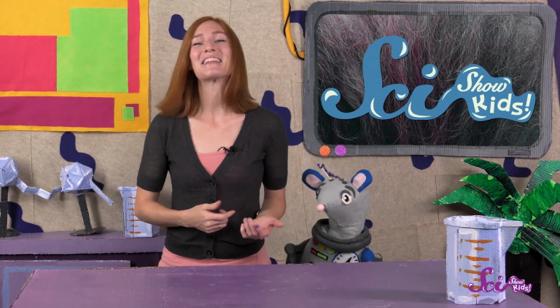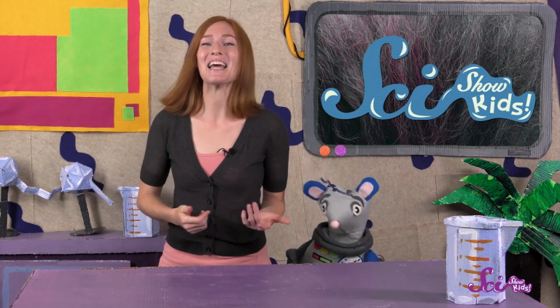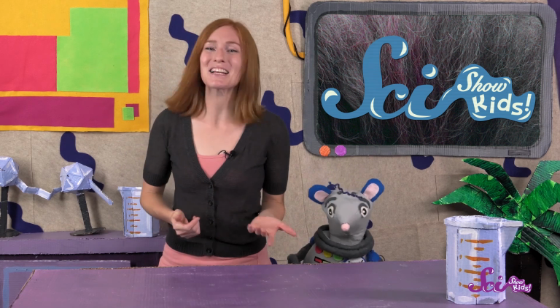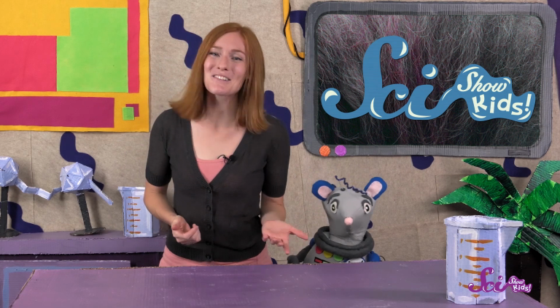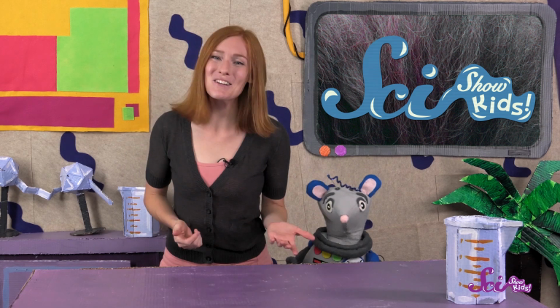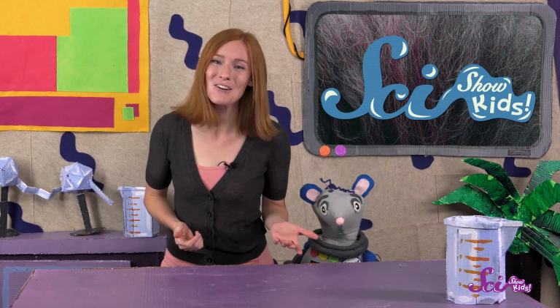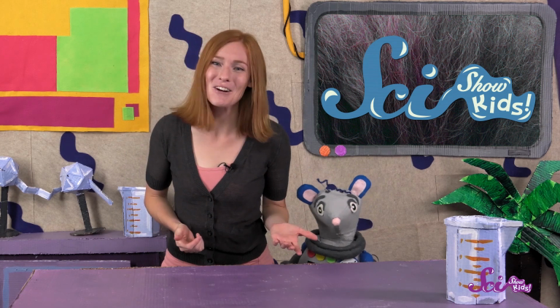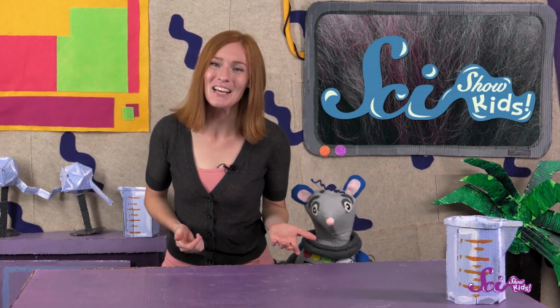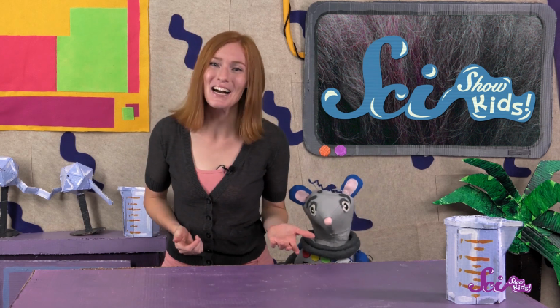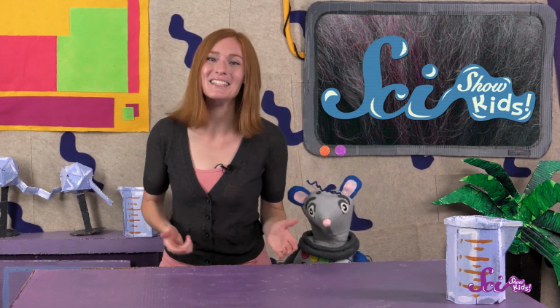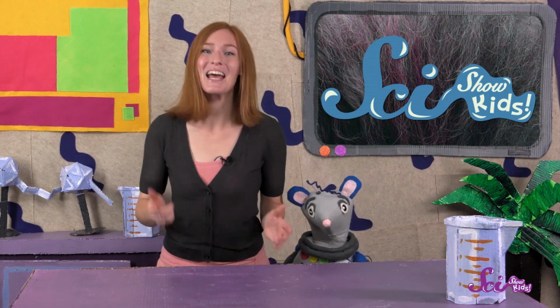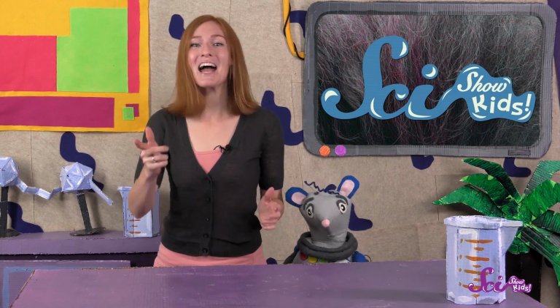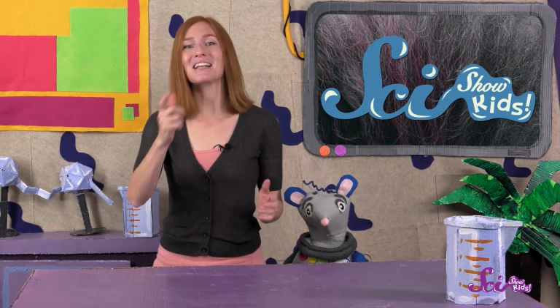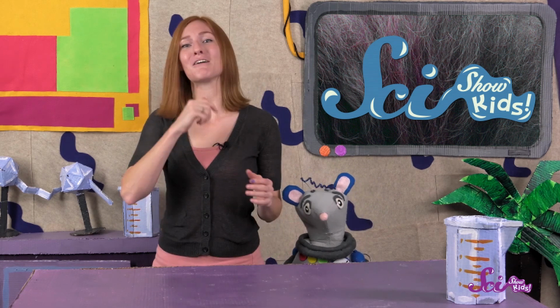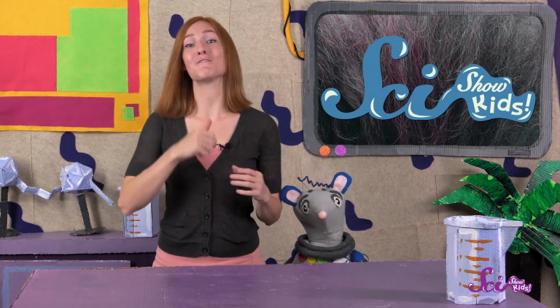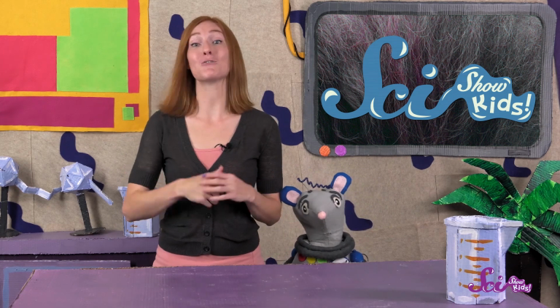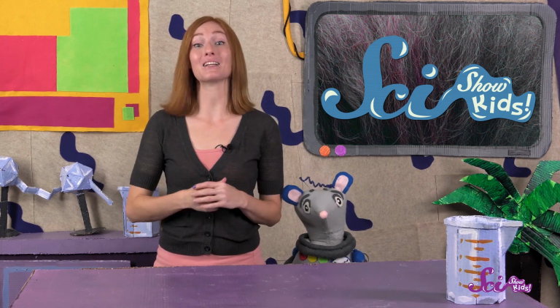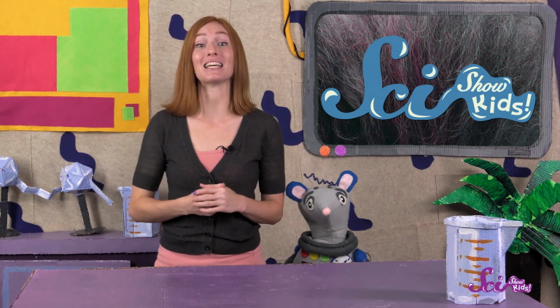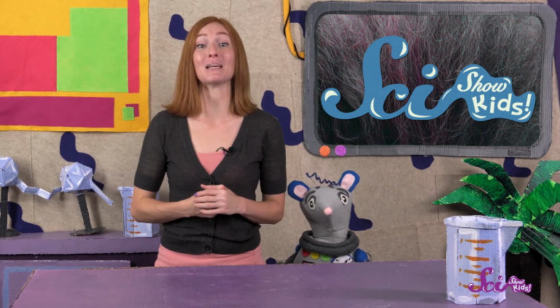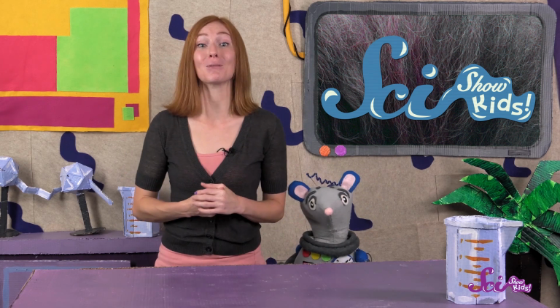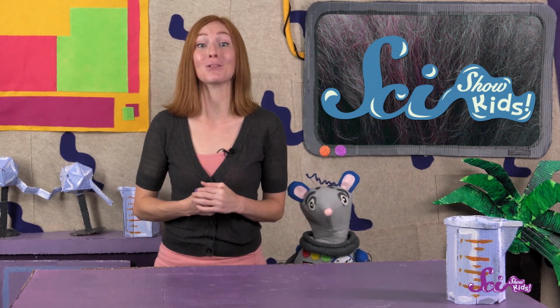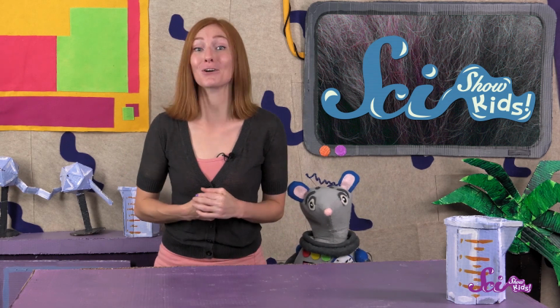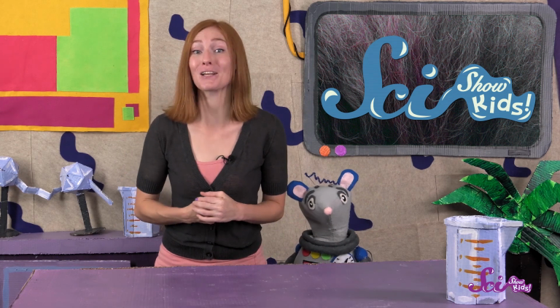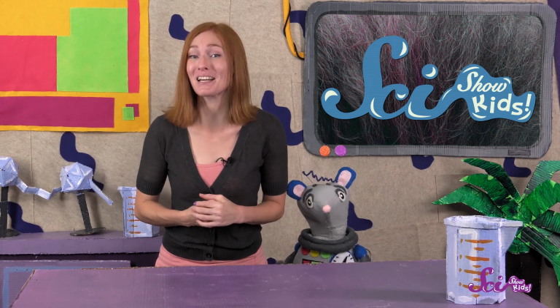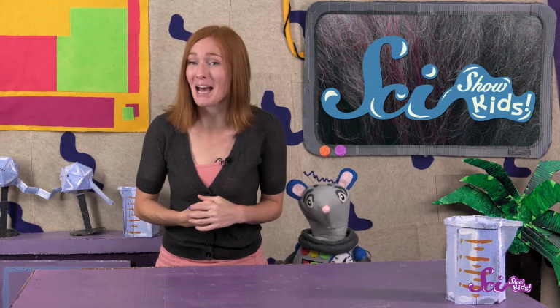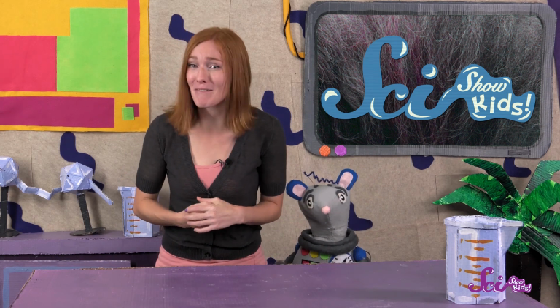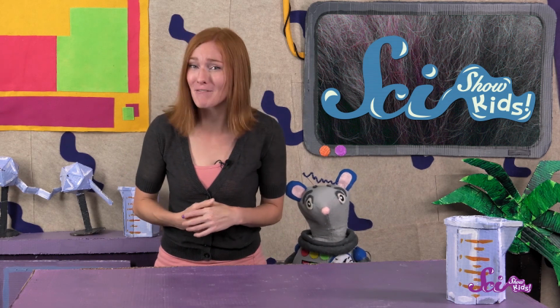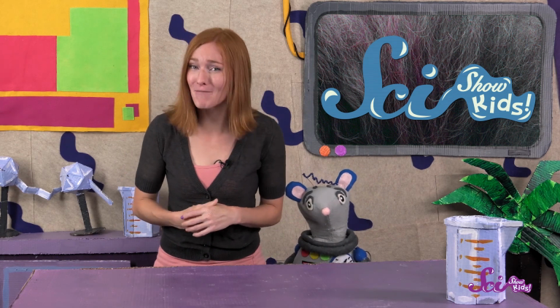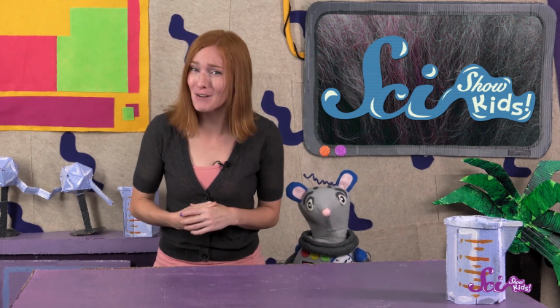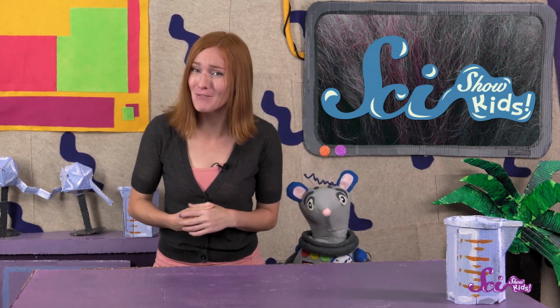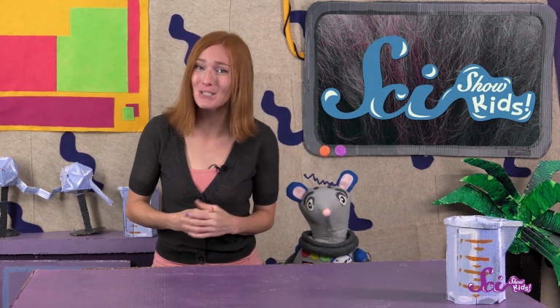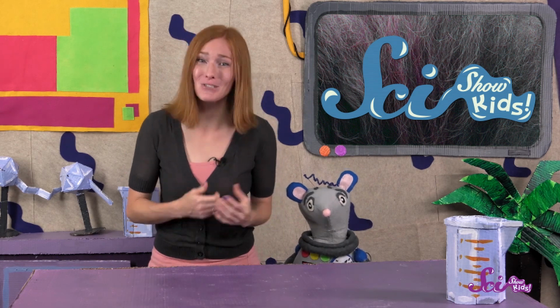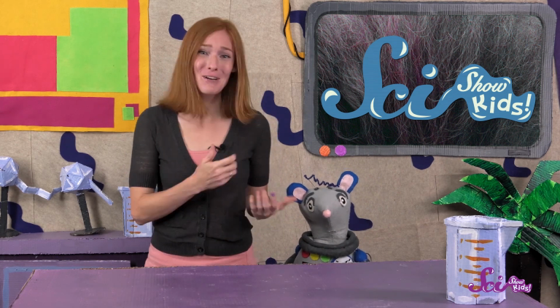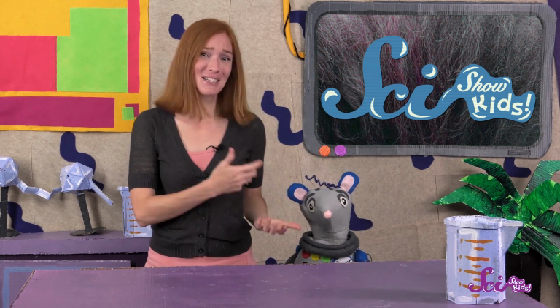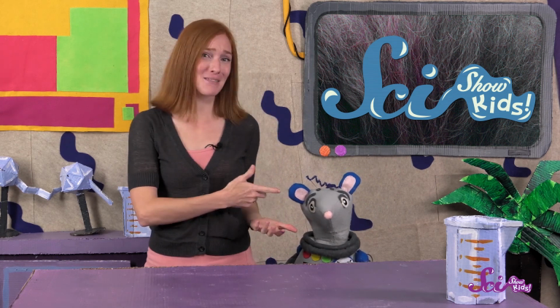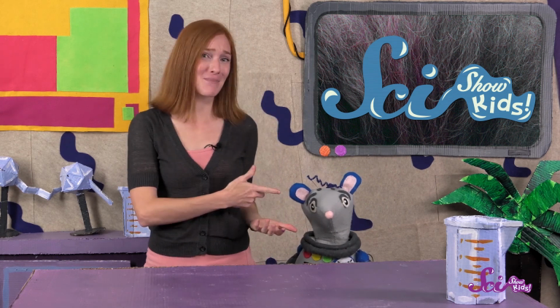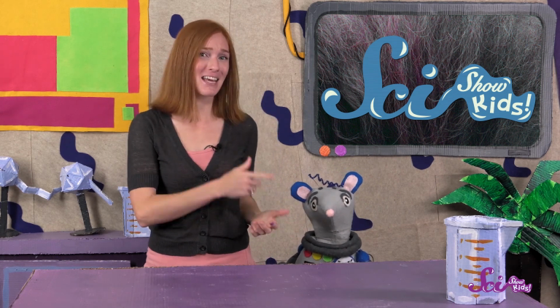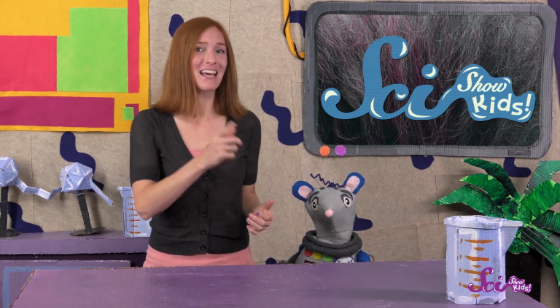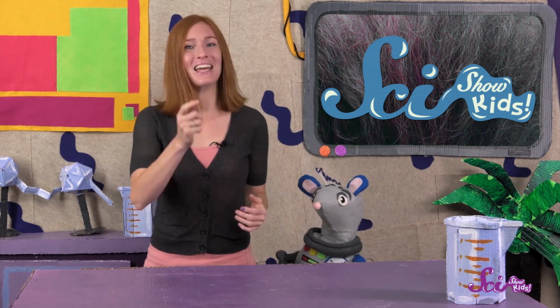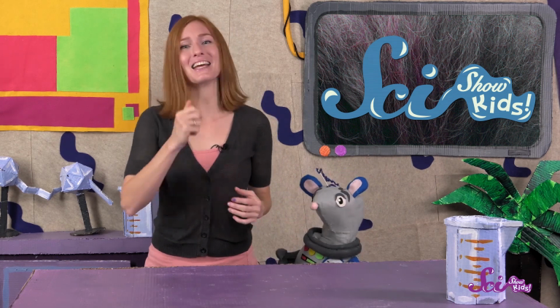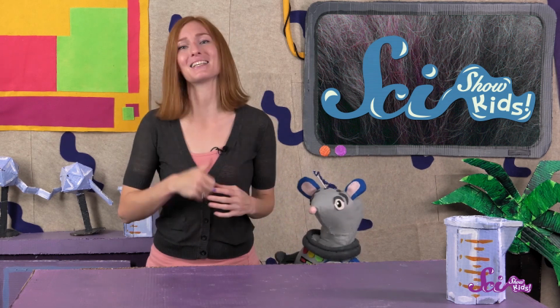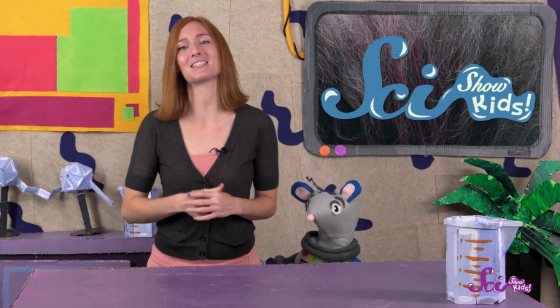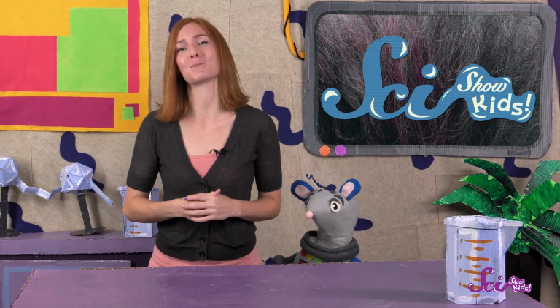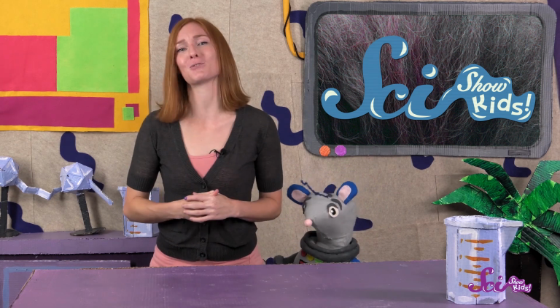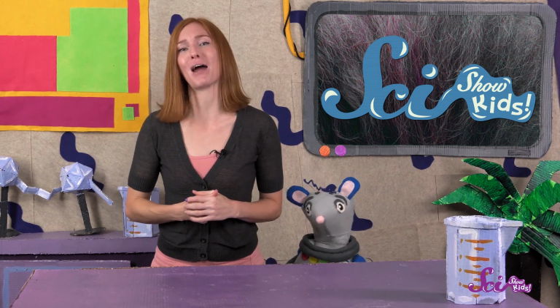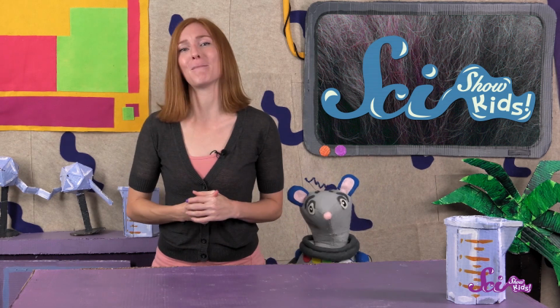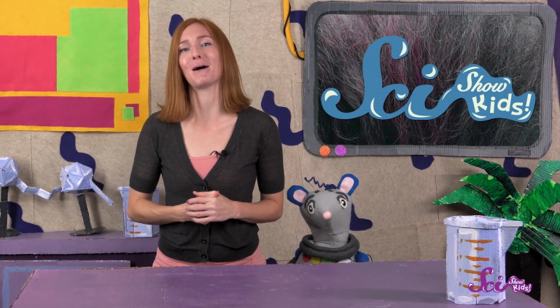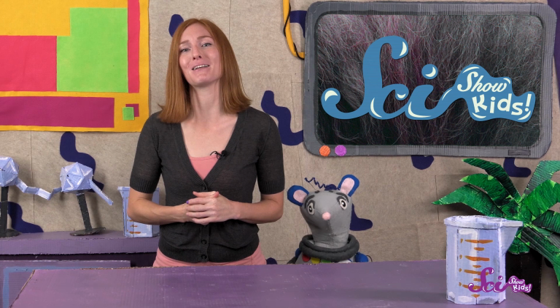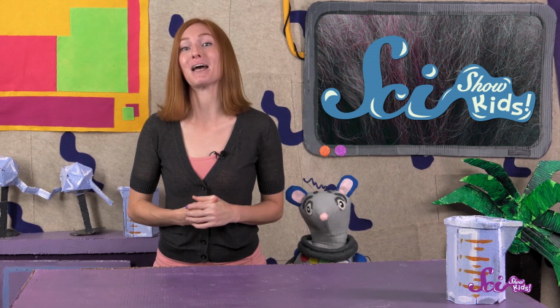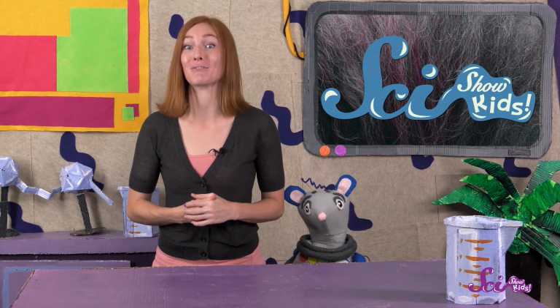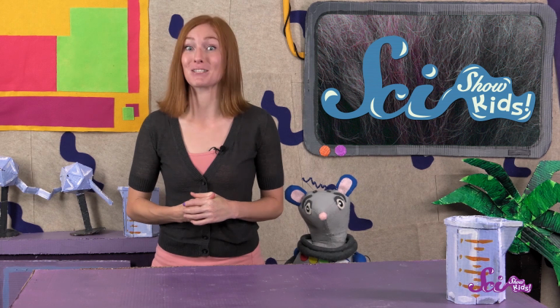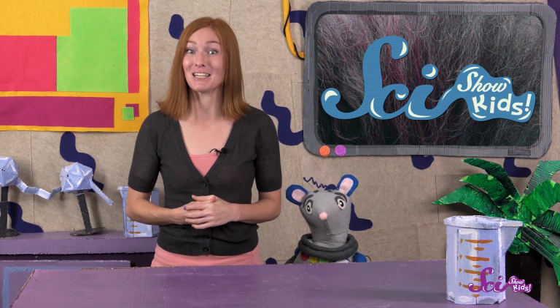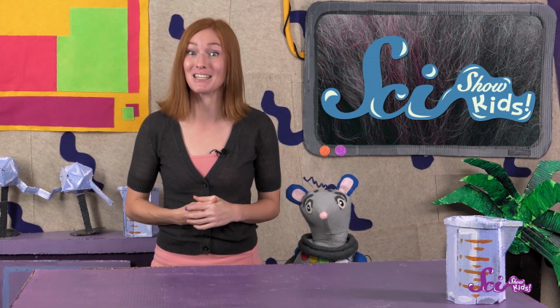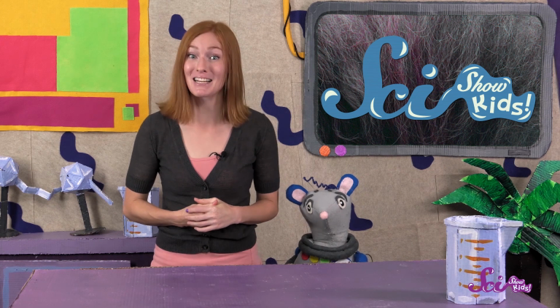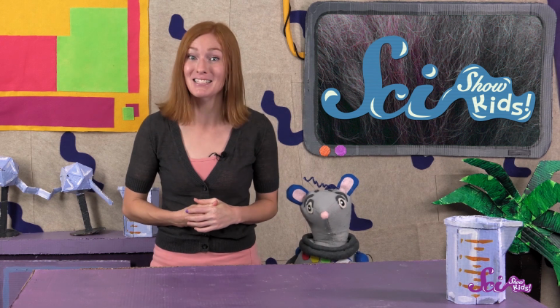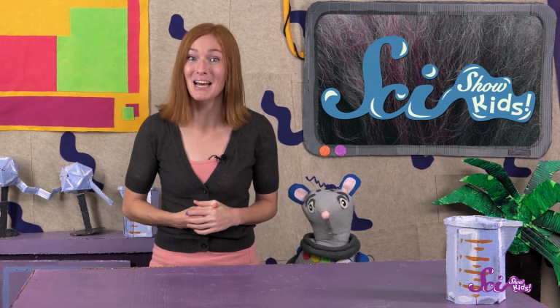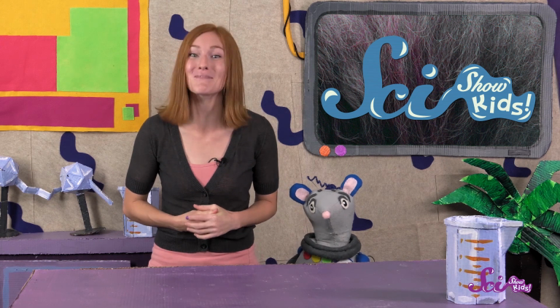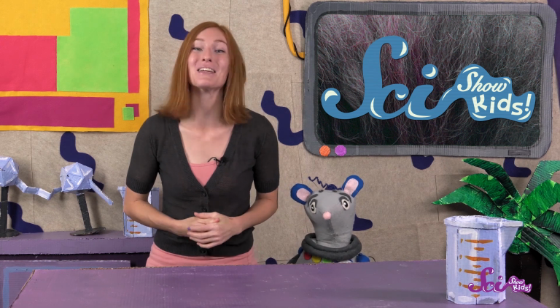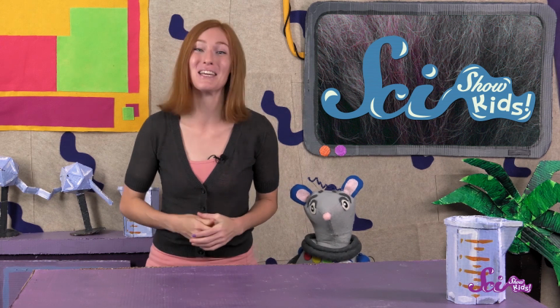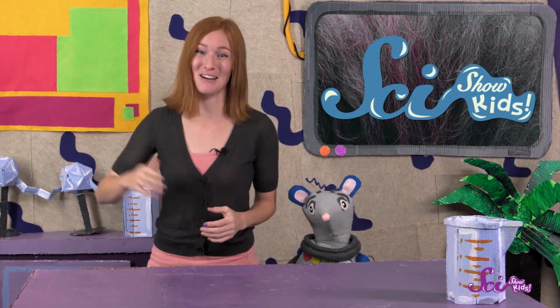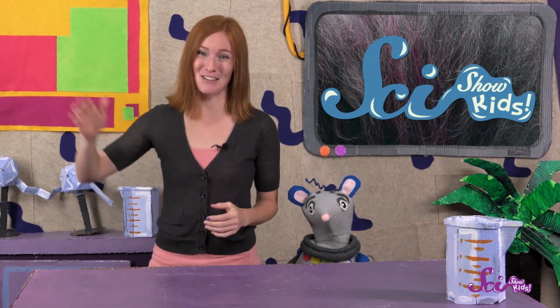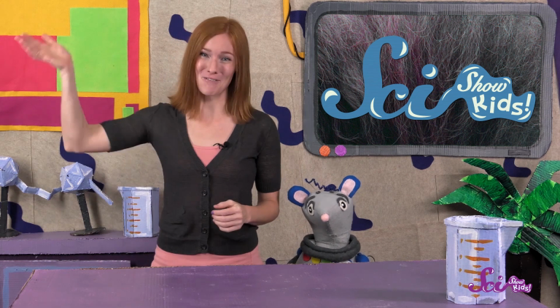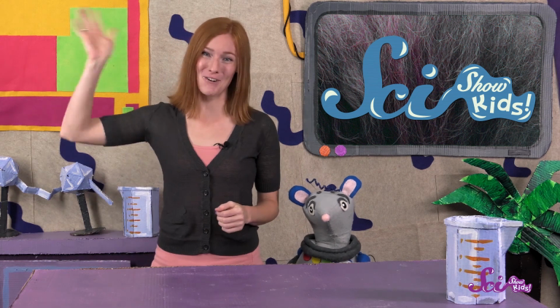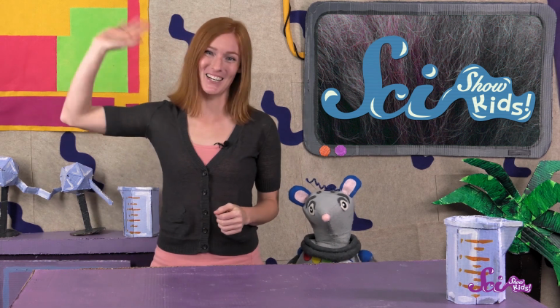Thanks for joining us, and if you want to keep learning and having fun with Squeaks and me, hit the subscribe button, and we'll see you next time here at the Fort!